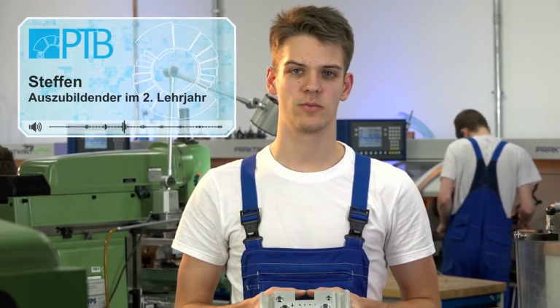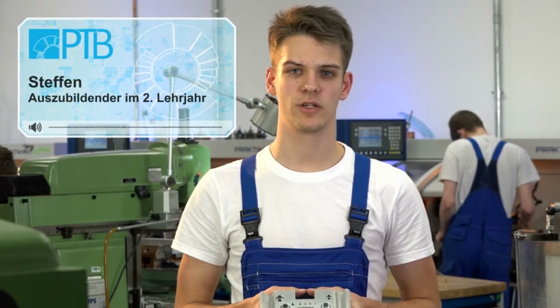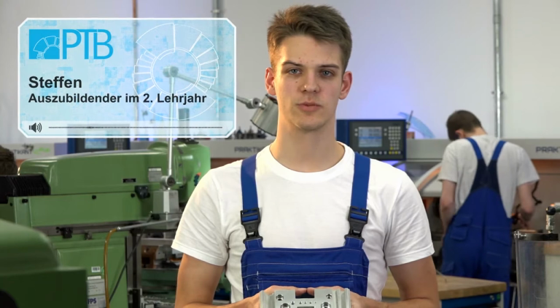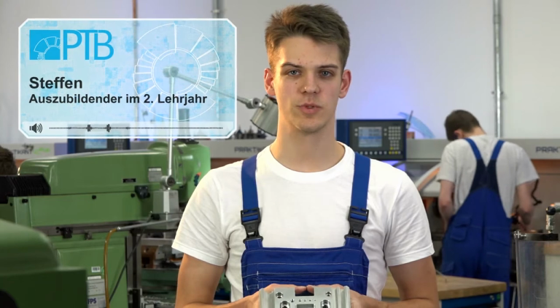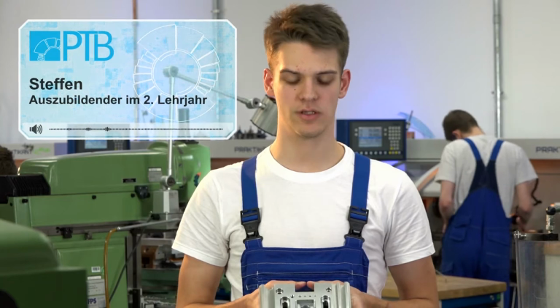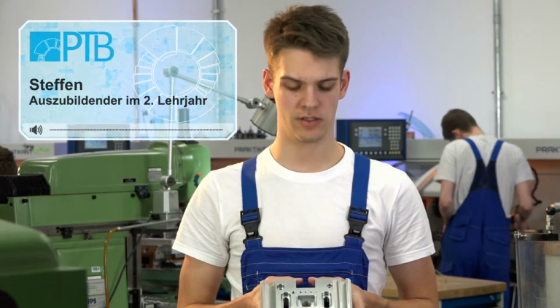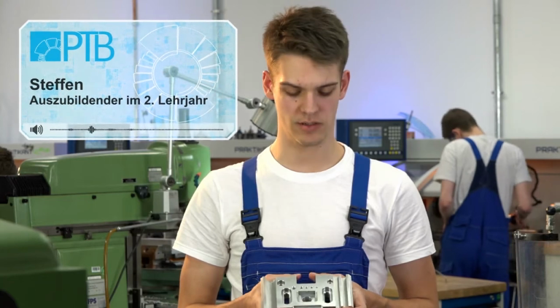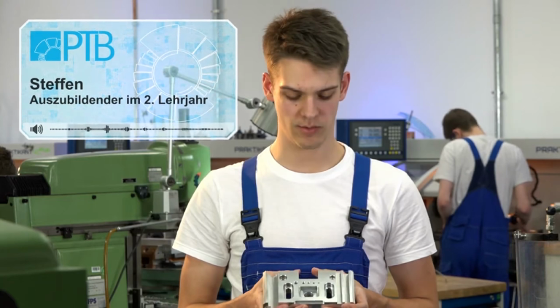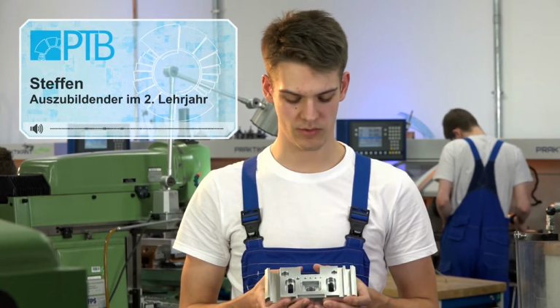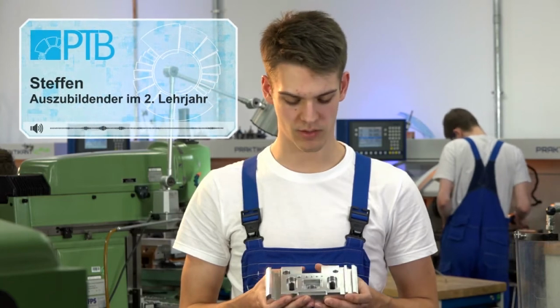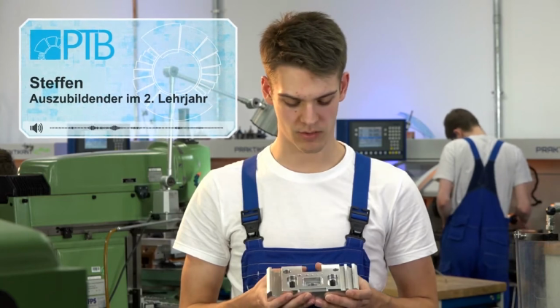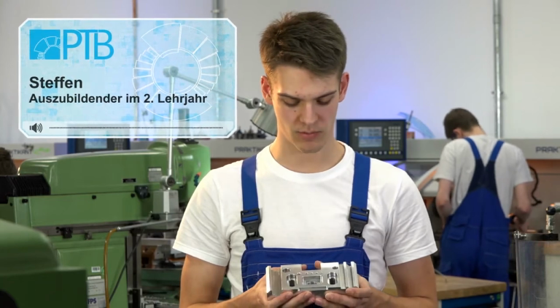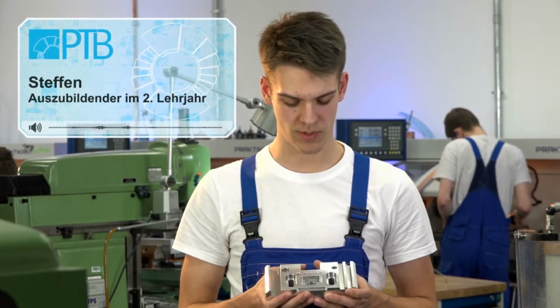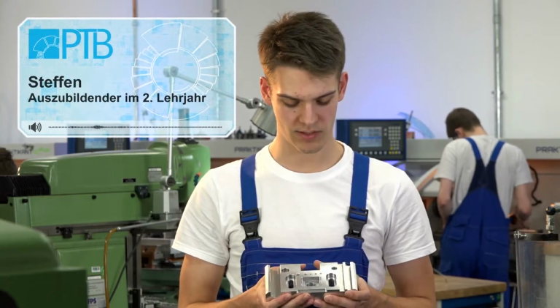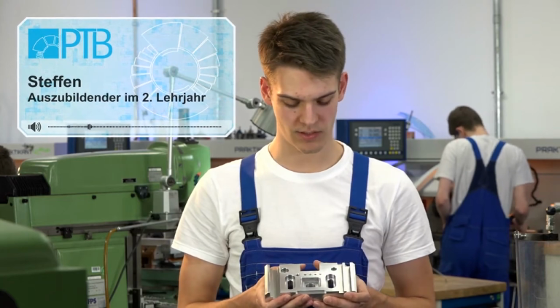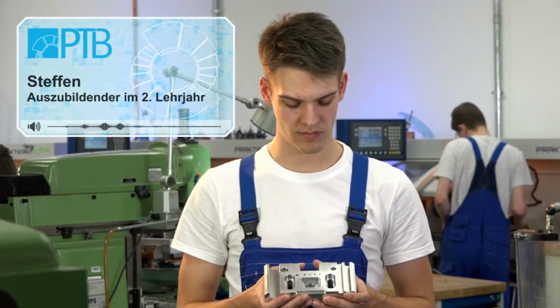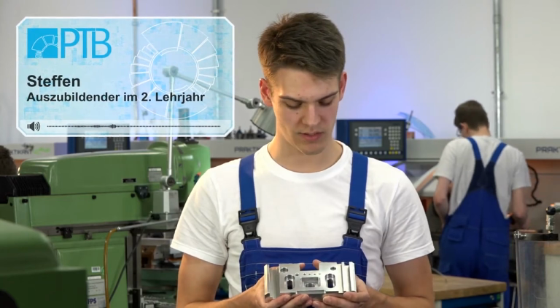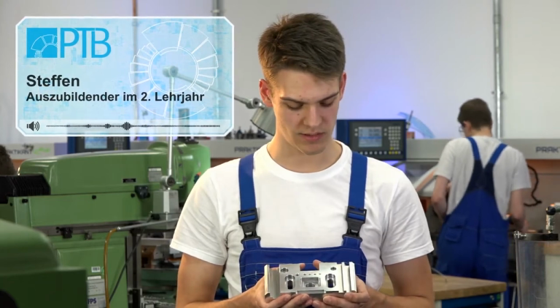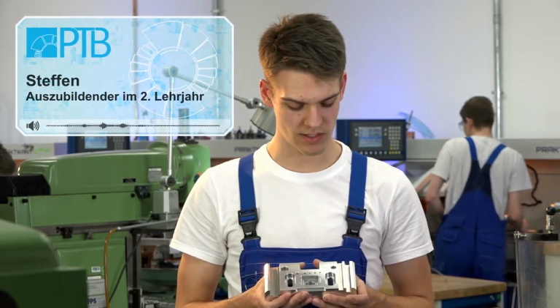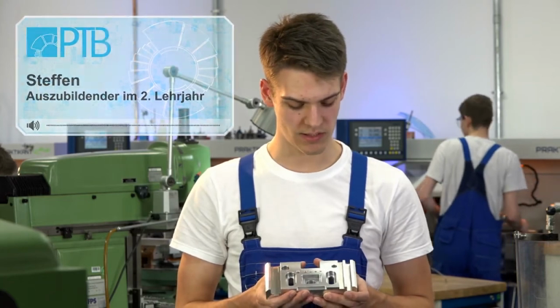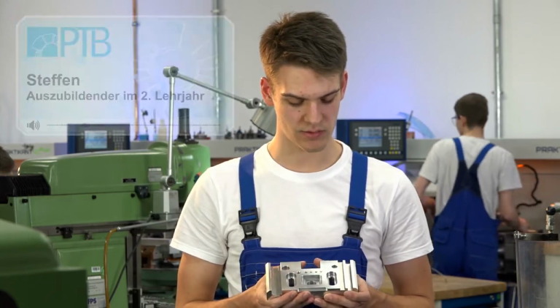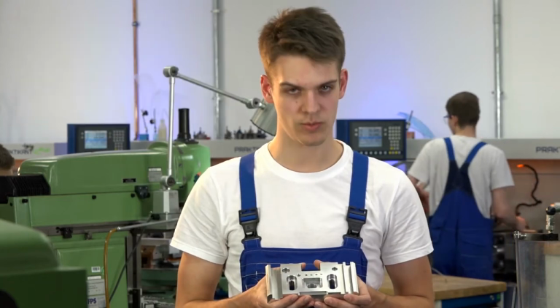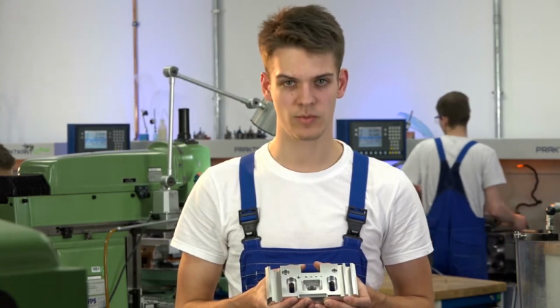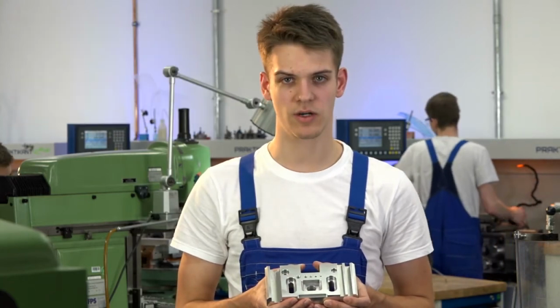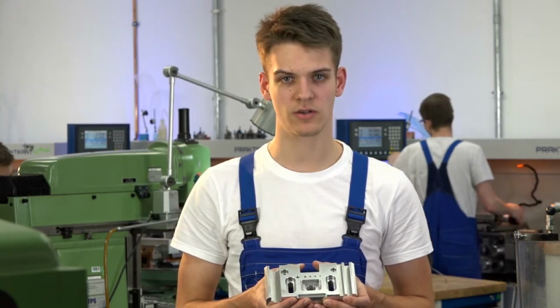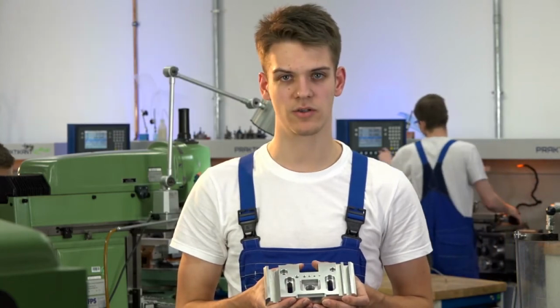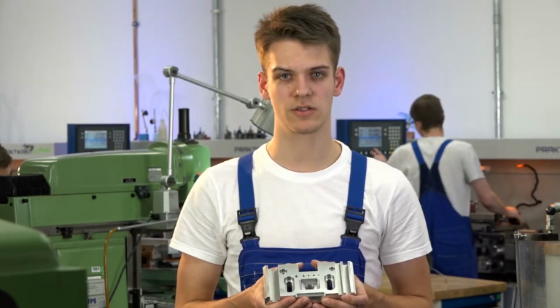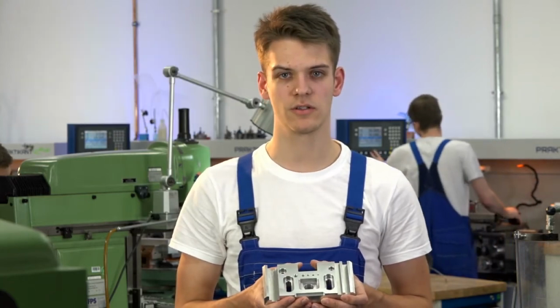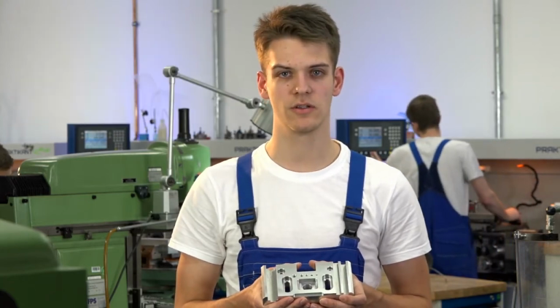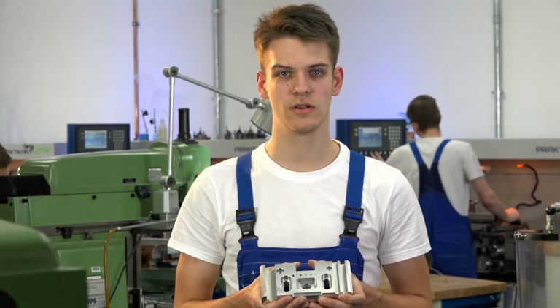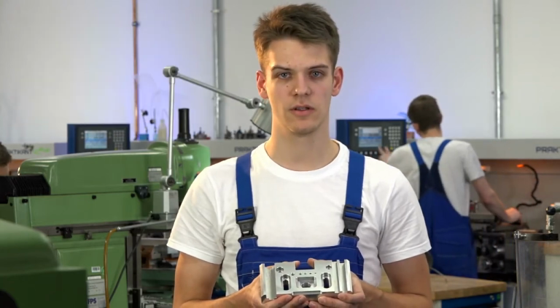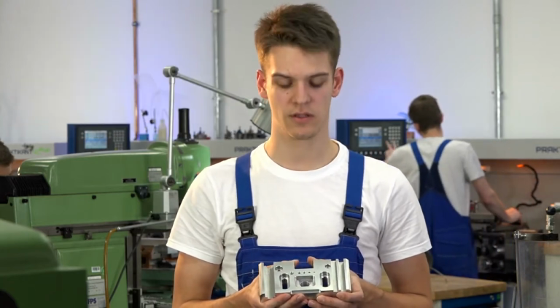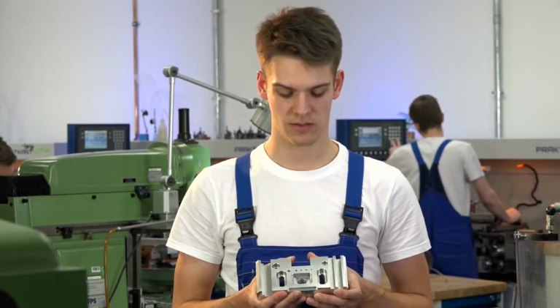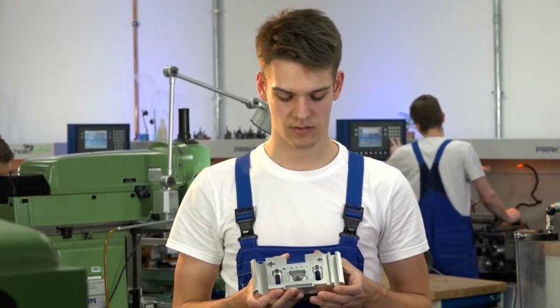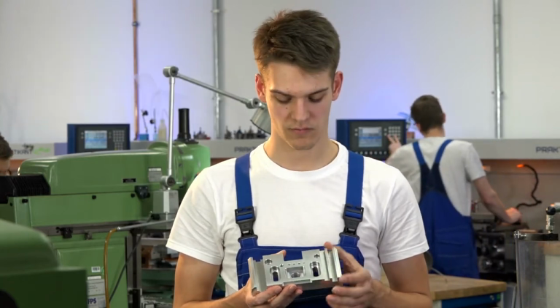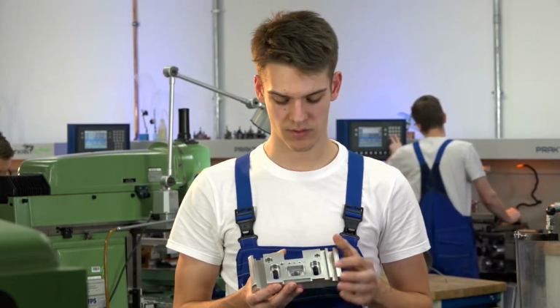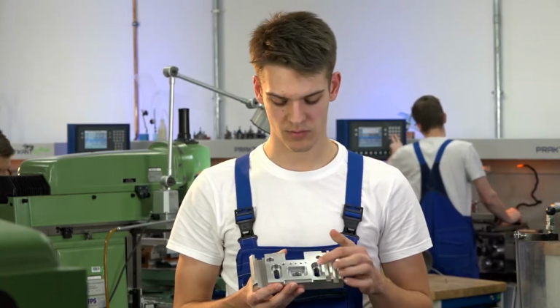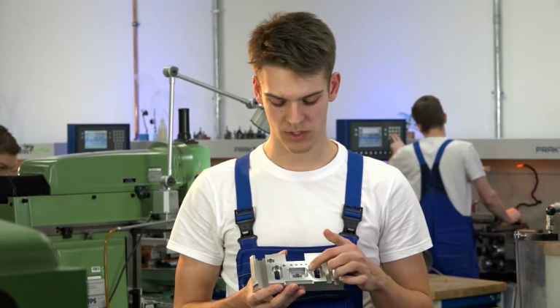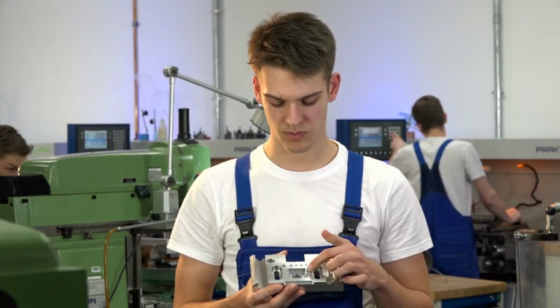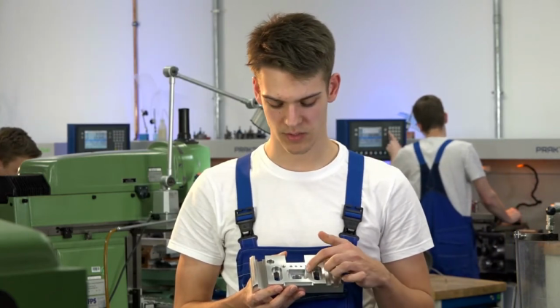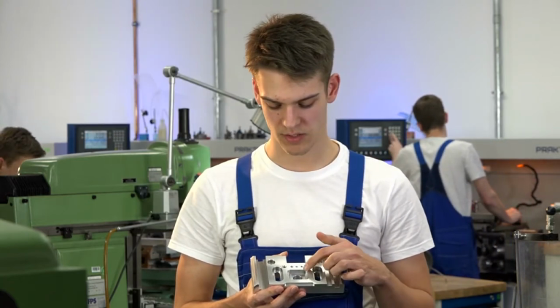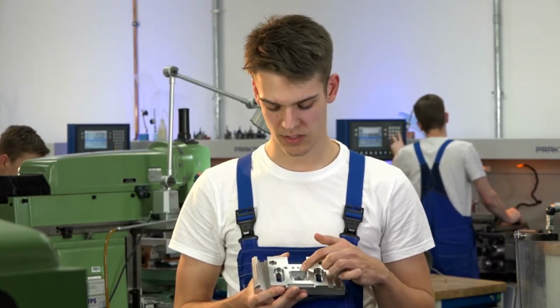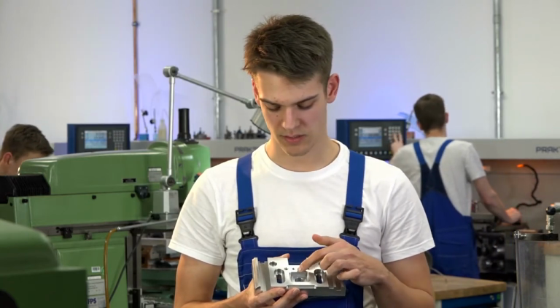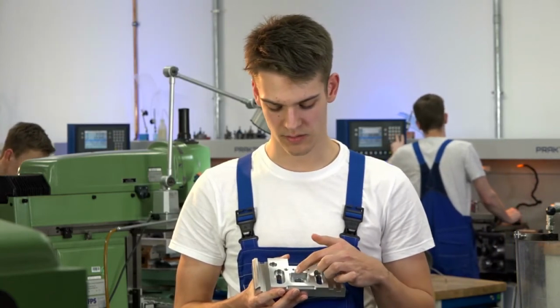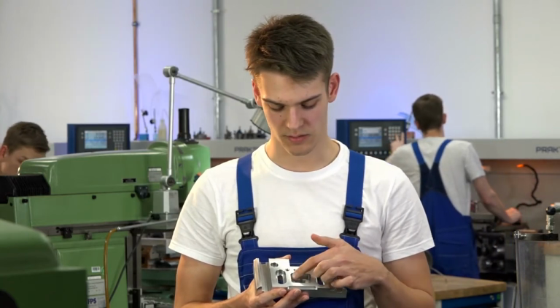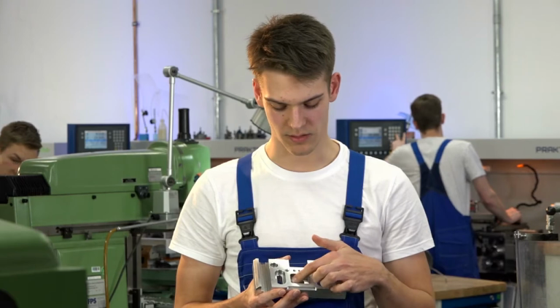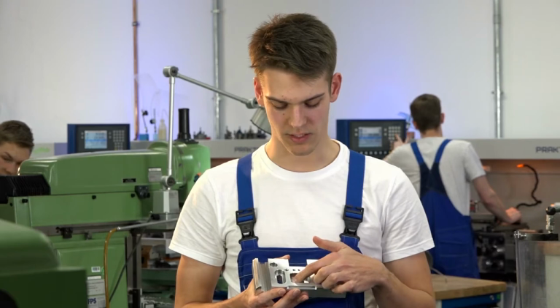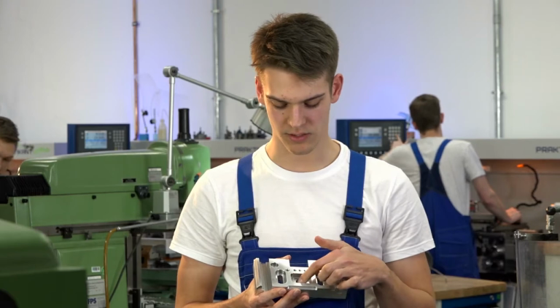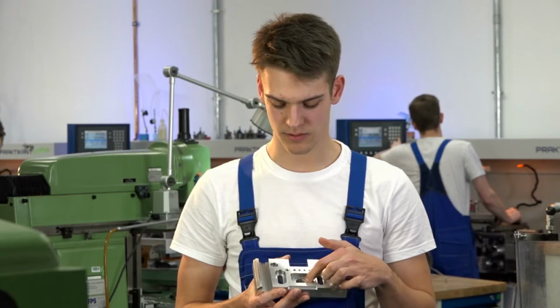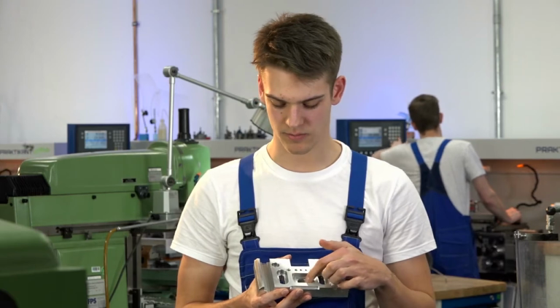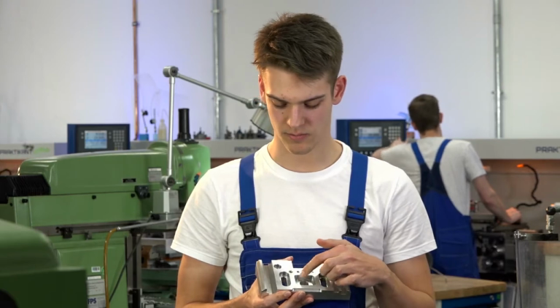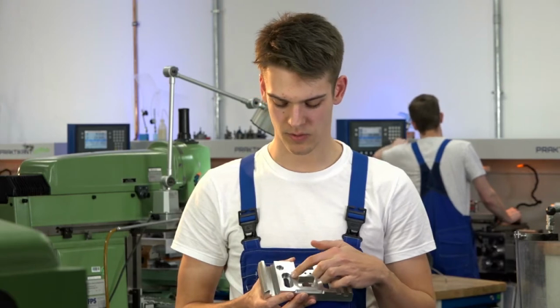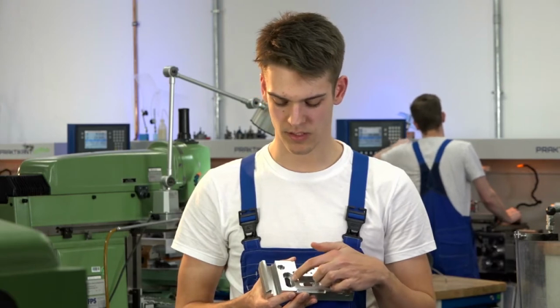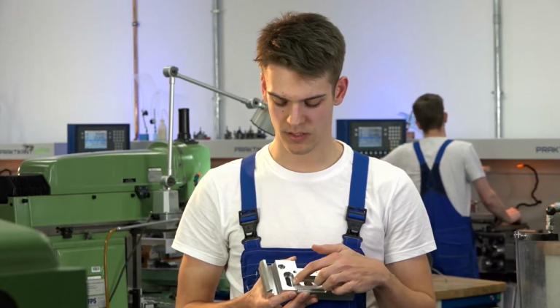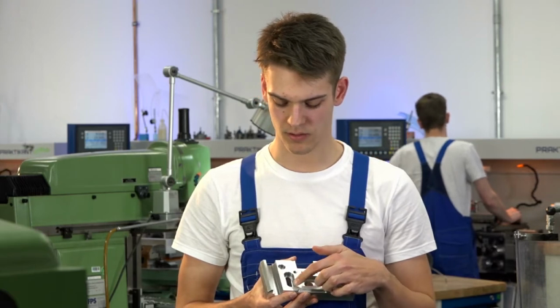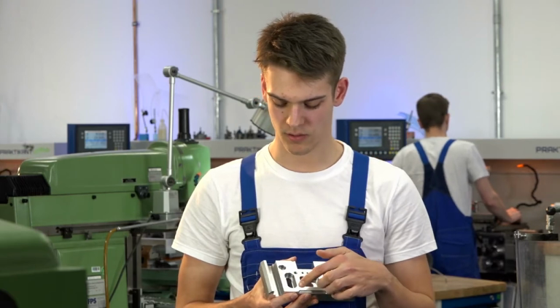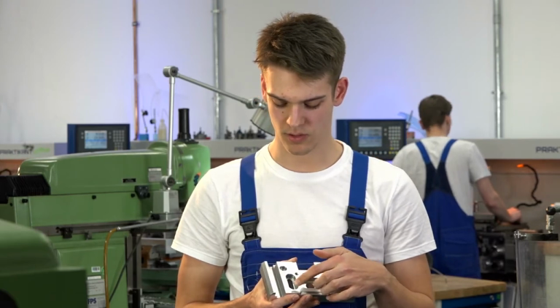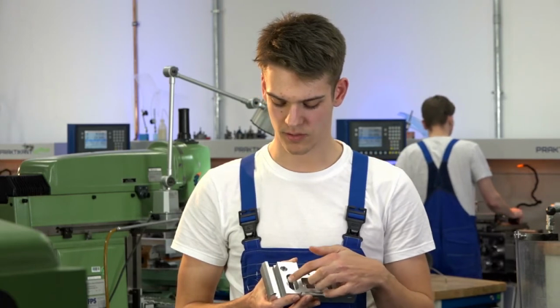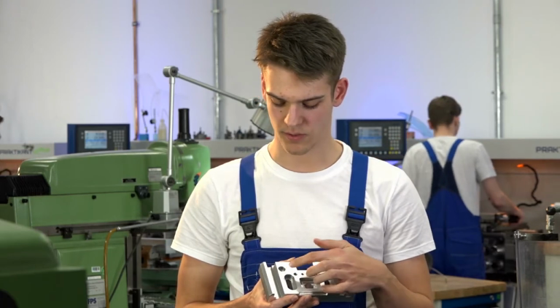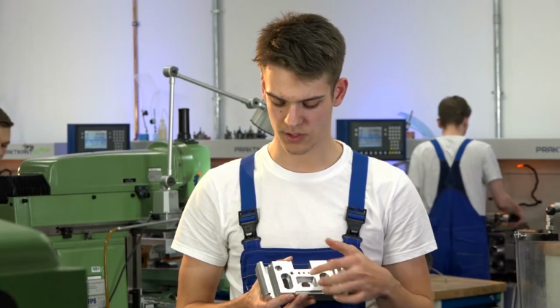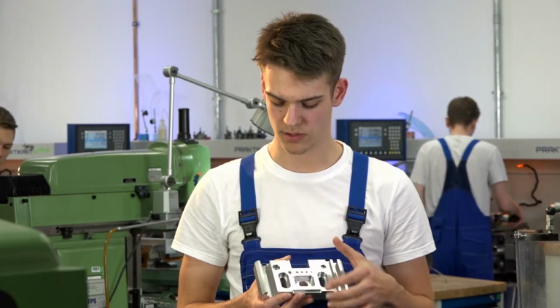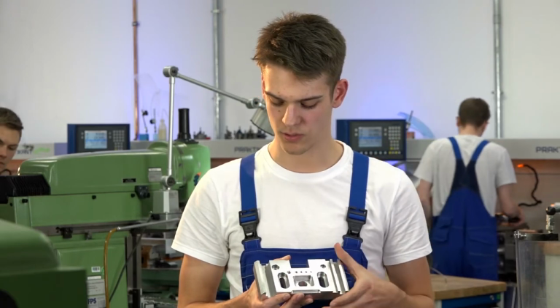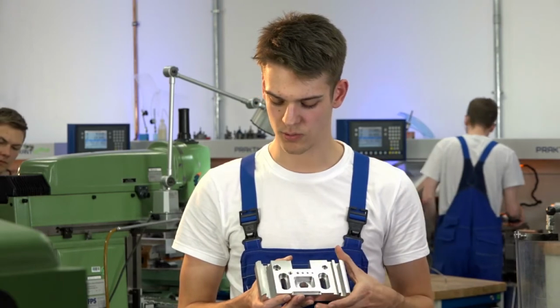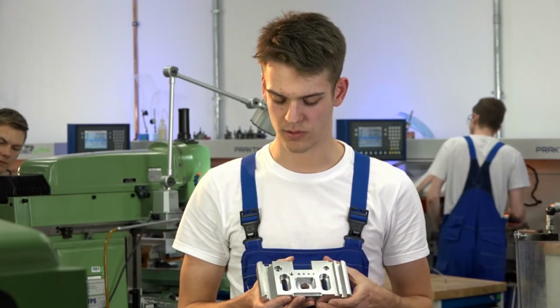Zum Beispiel hier bei unserer Grundplatte, die wir als allererste Übung machen sollten – wie zum Beispiel eine Tasche, ein Langloch oder verschiedene Nuten.